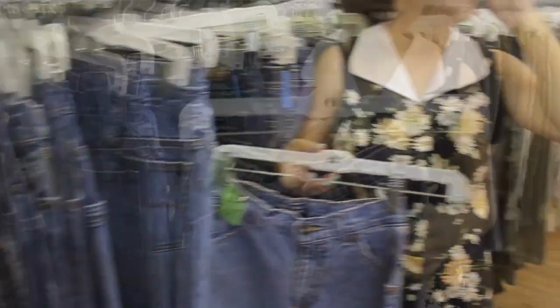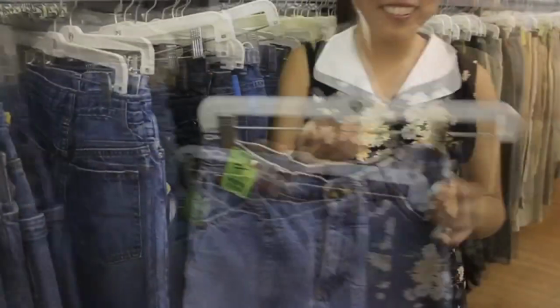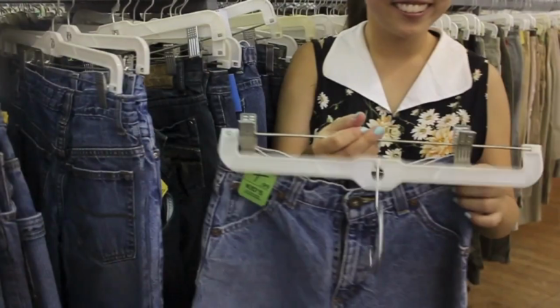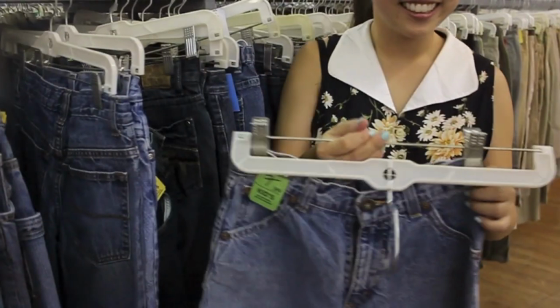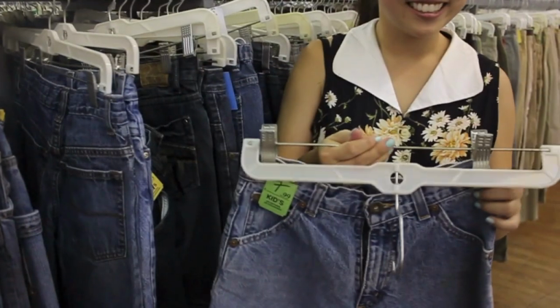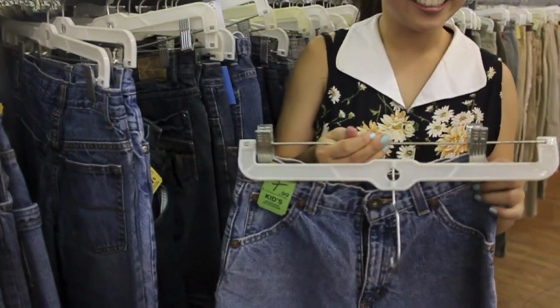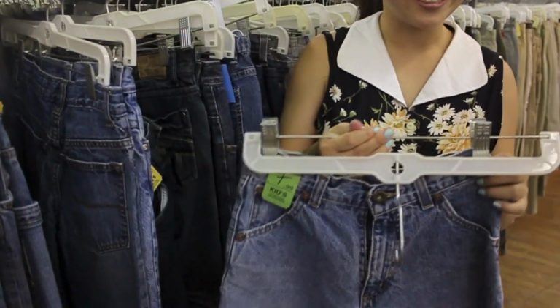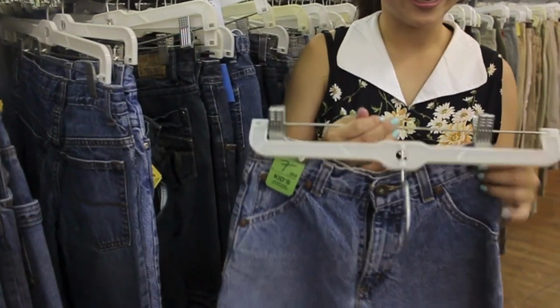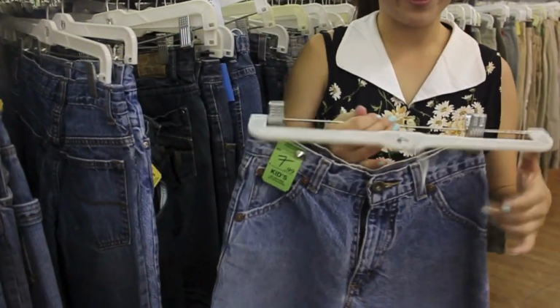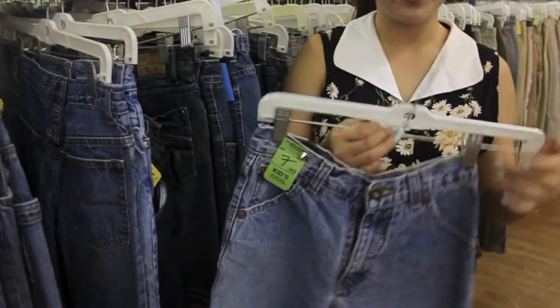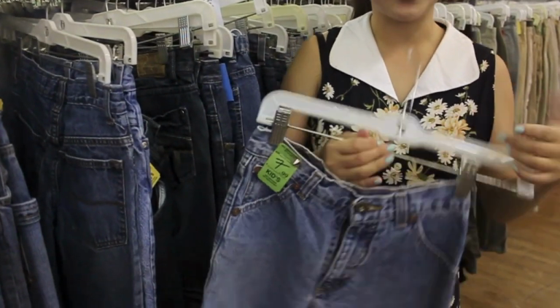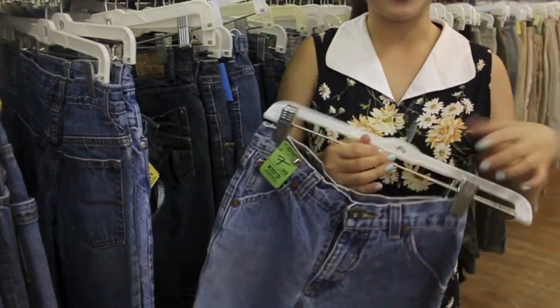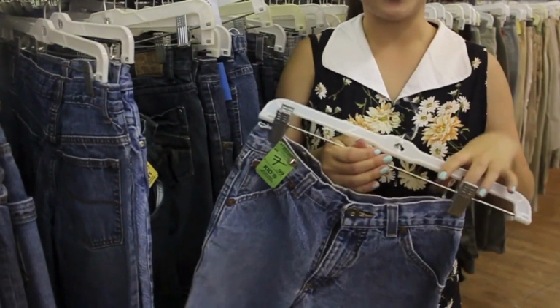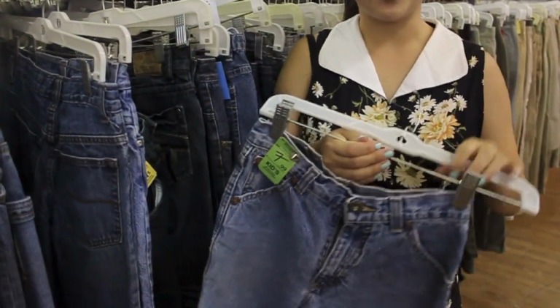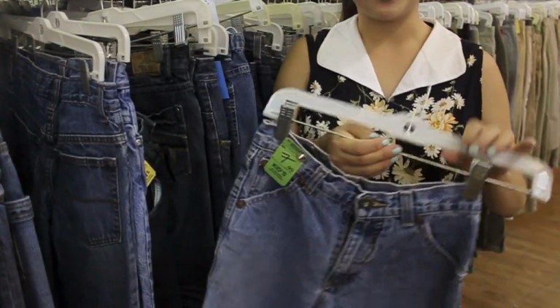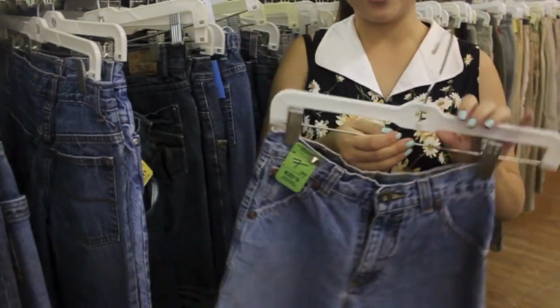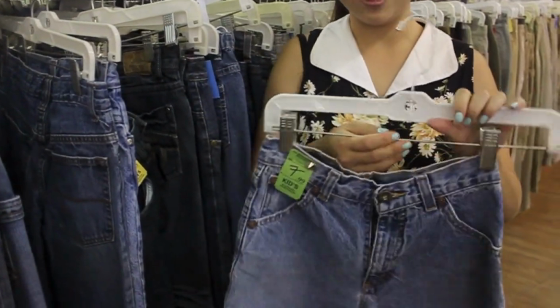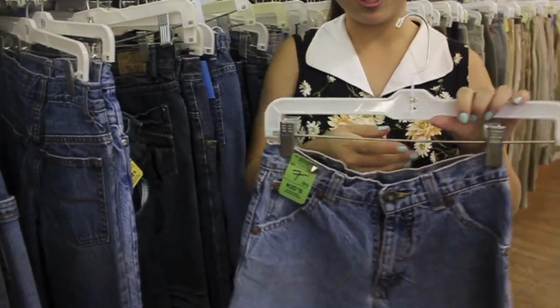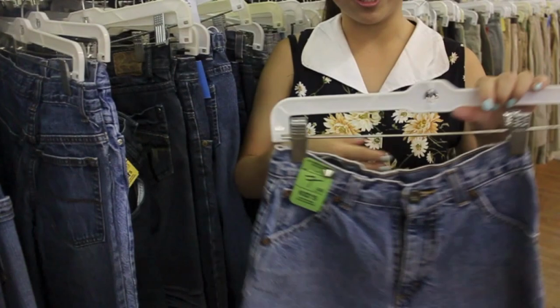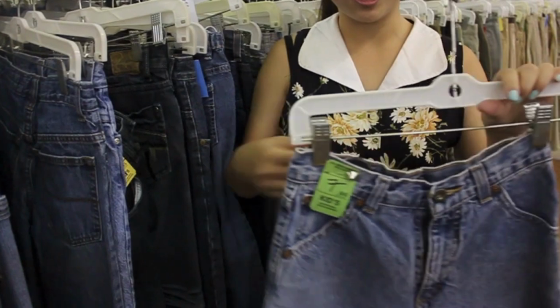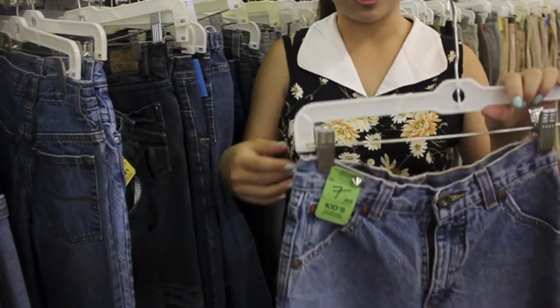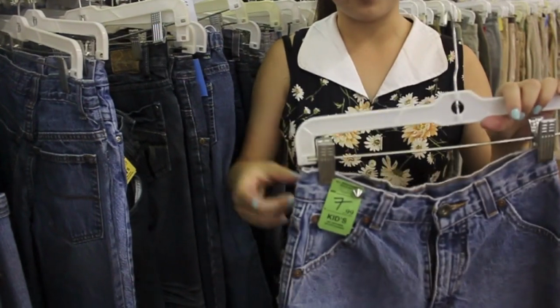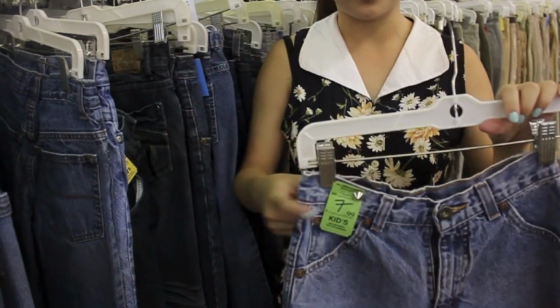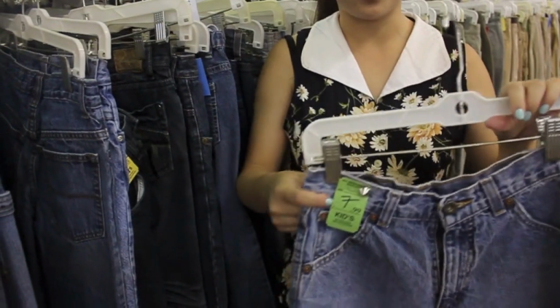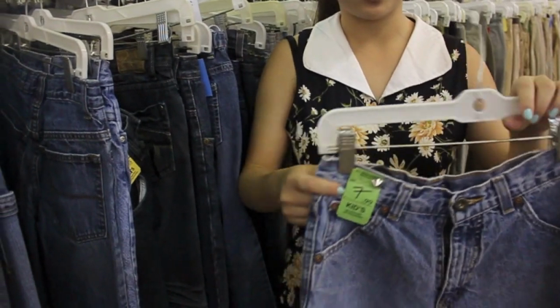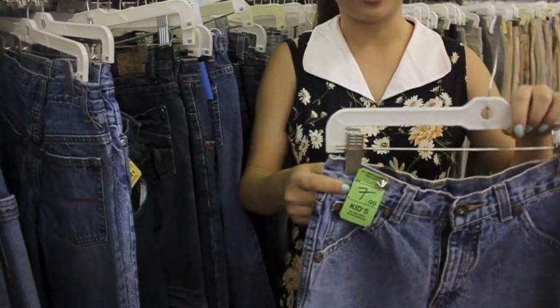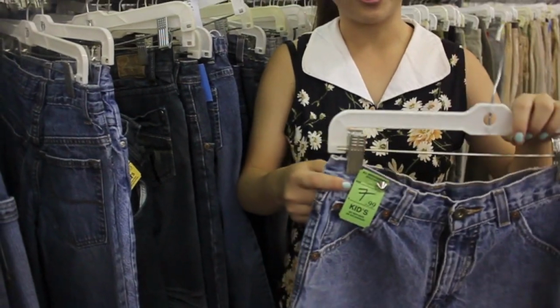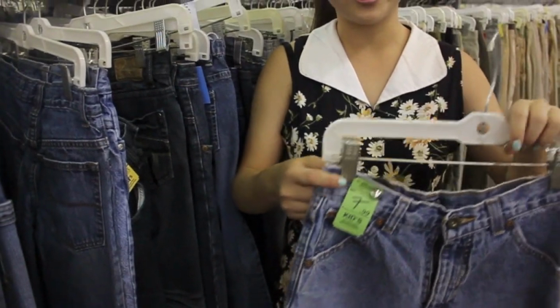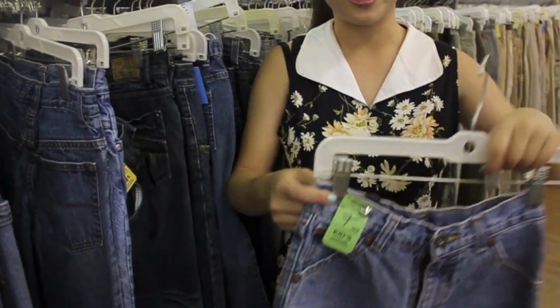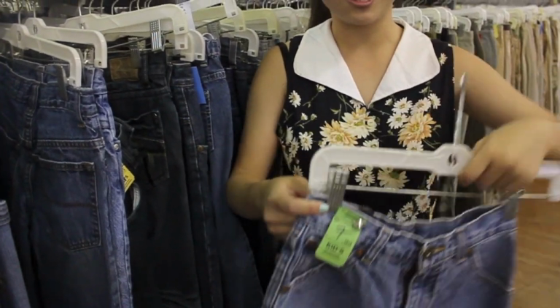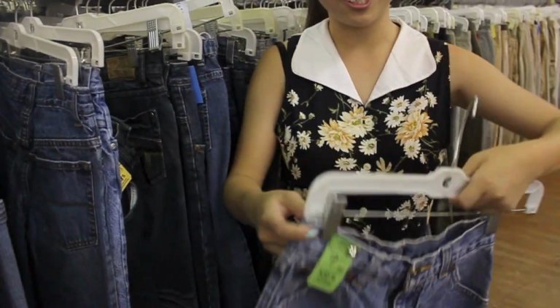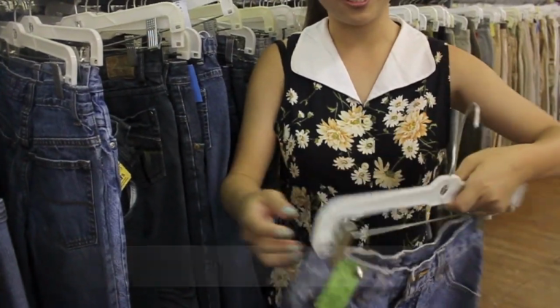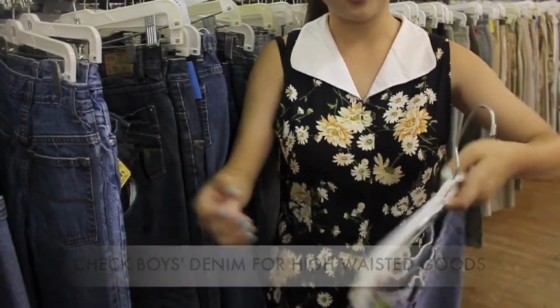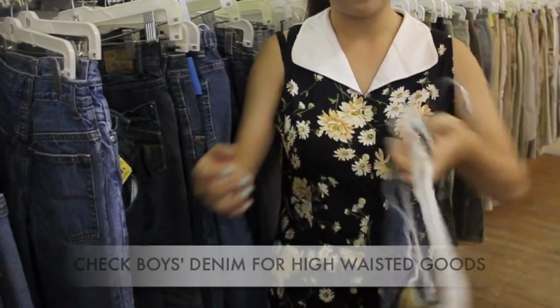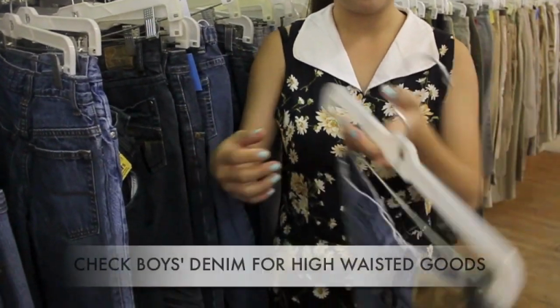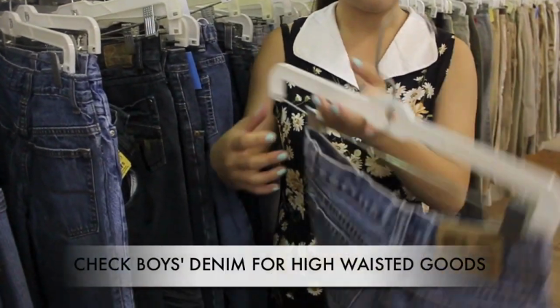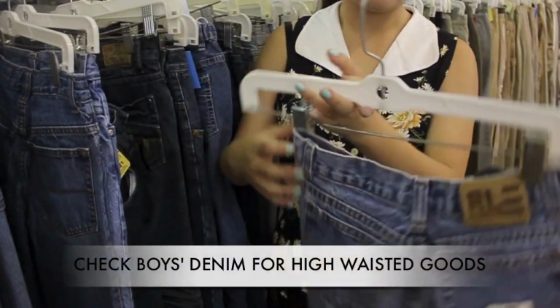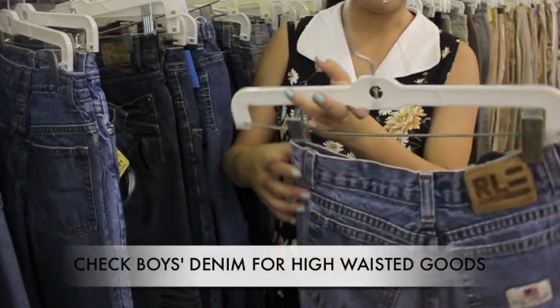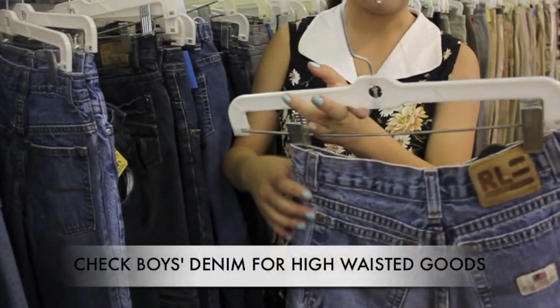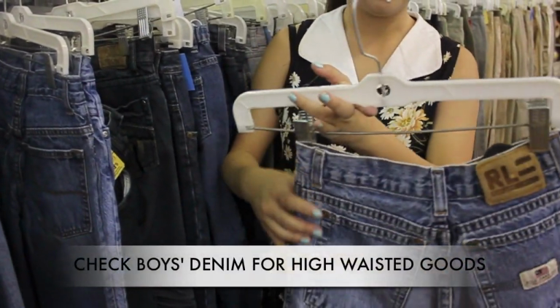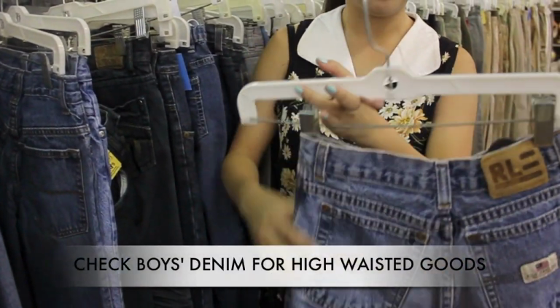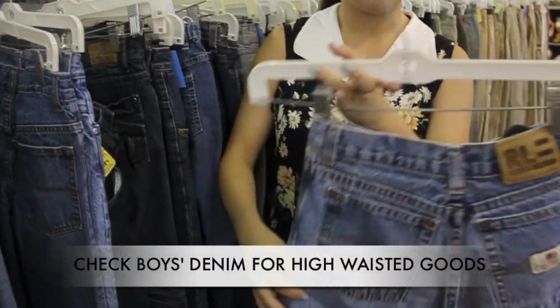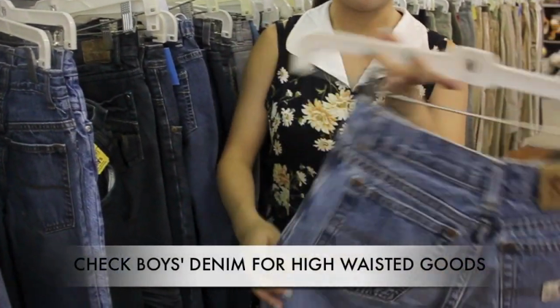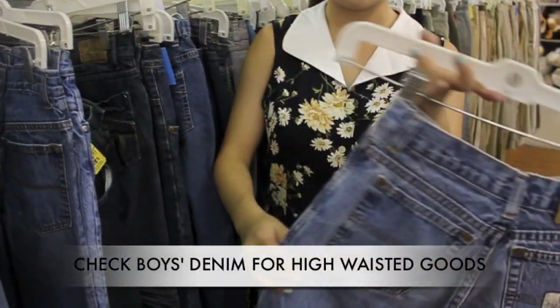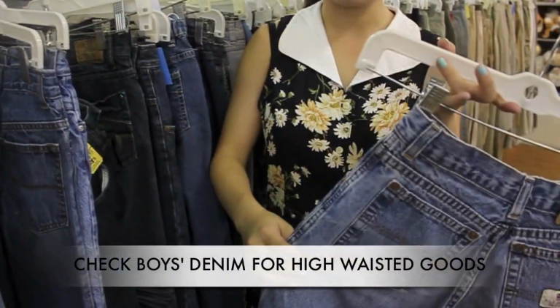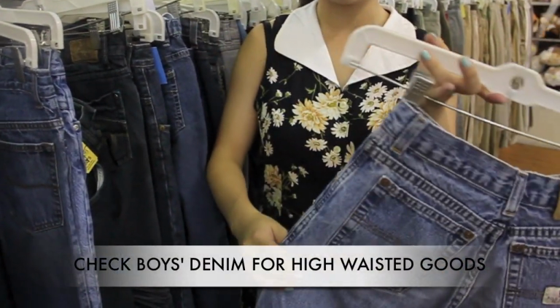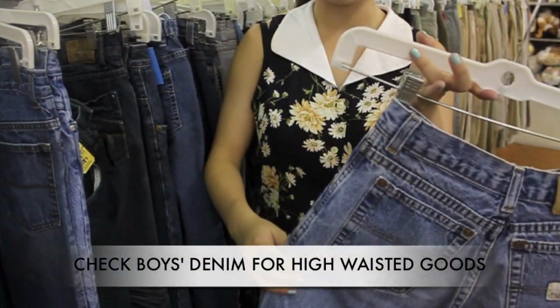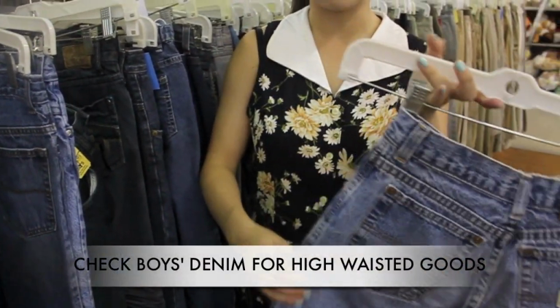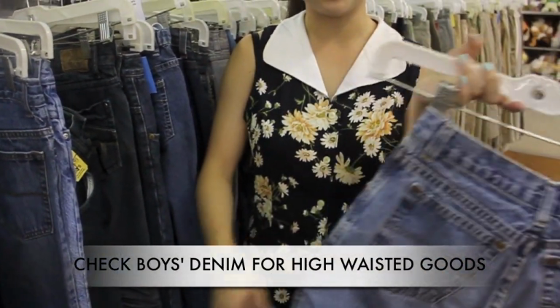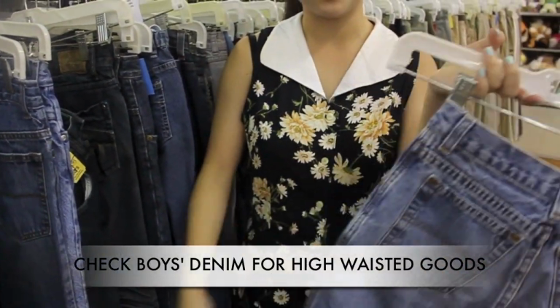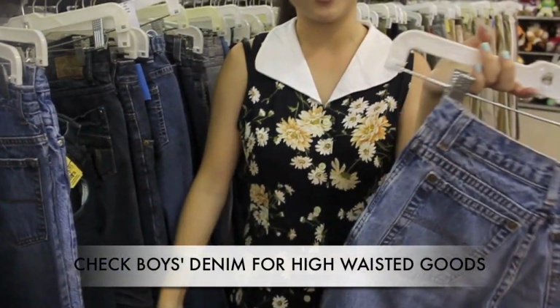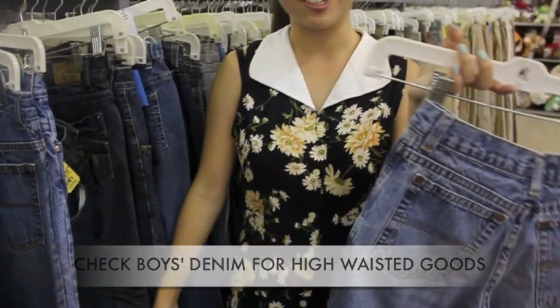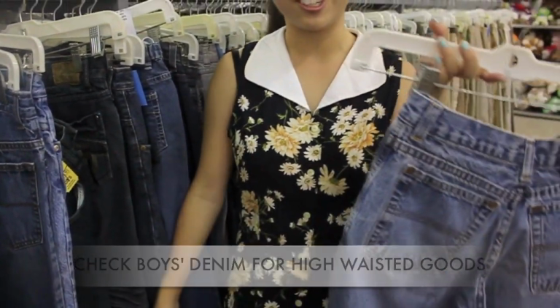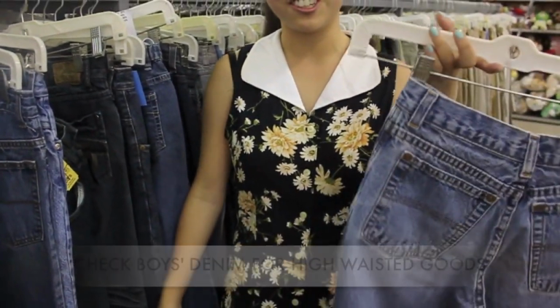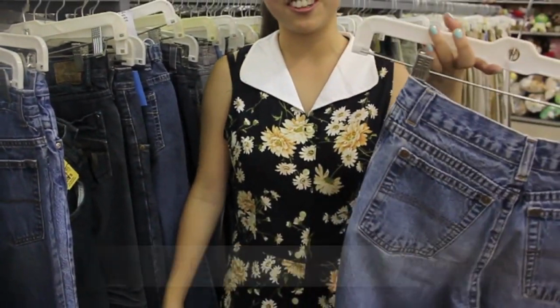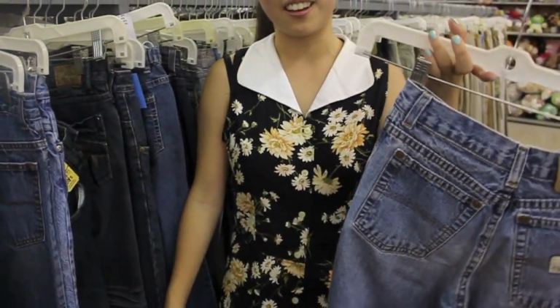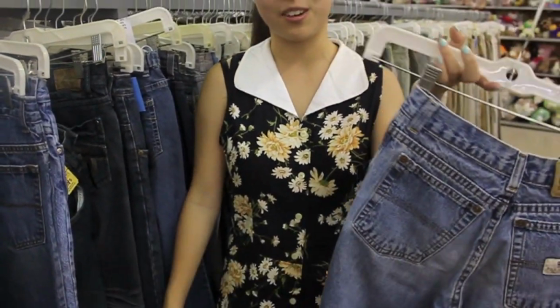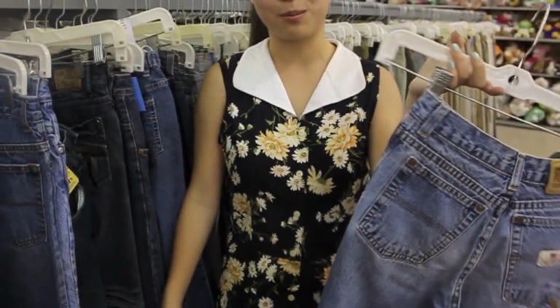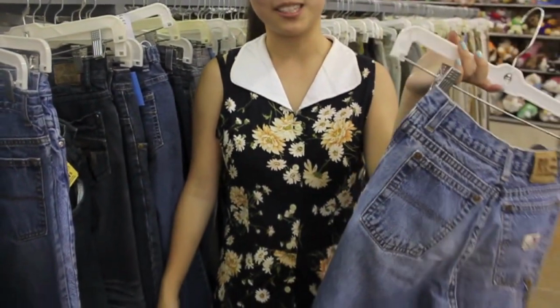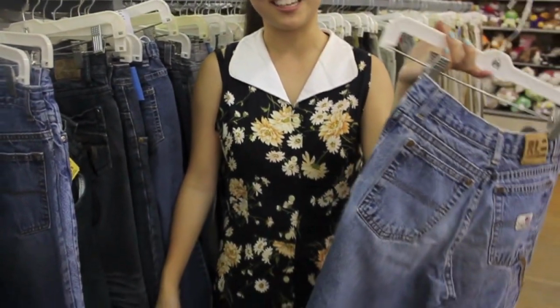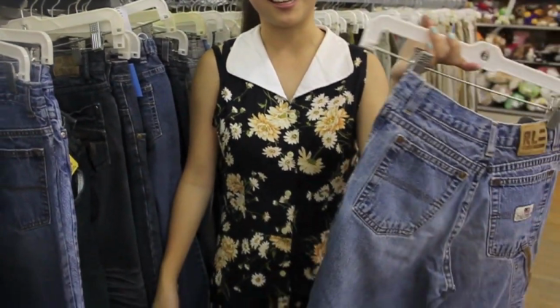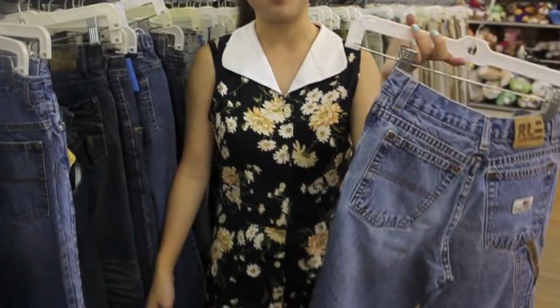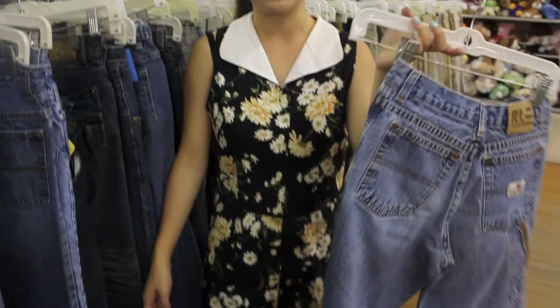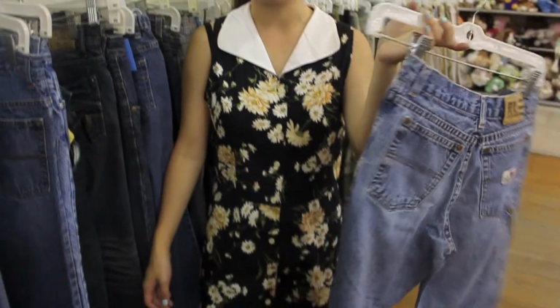Since I am petite, I can usually shop in the children's section for high-waisted shorts, so you should do that if you're small like me.